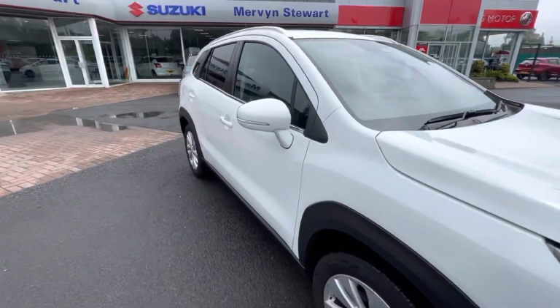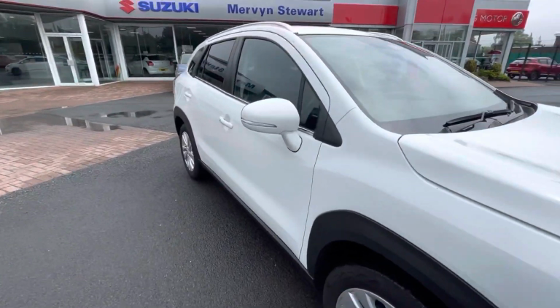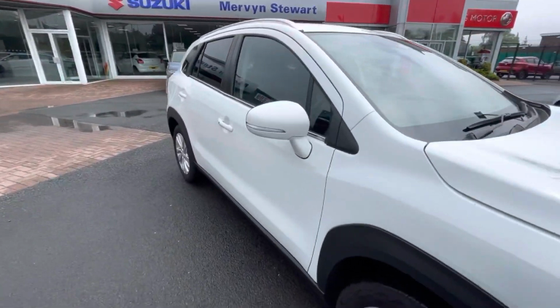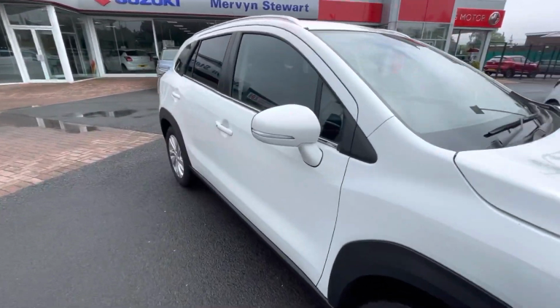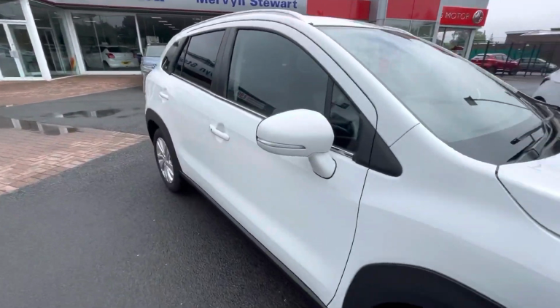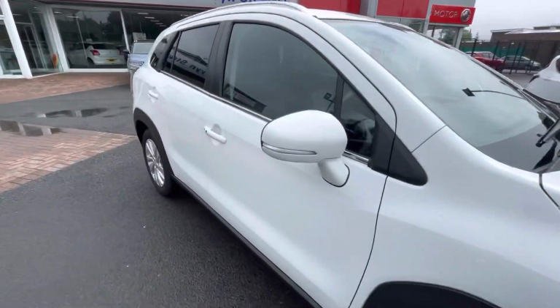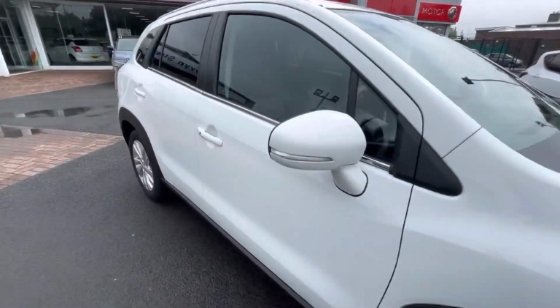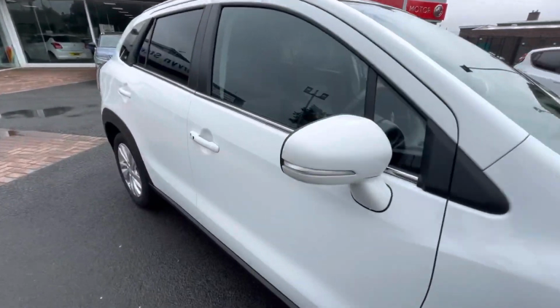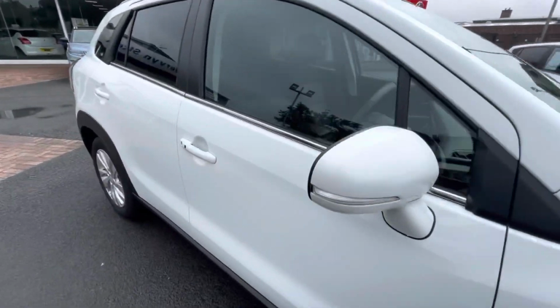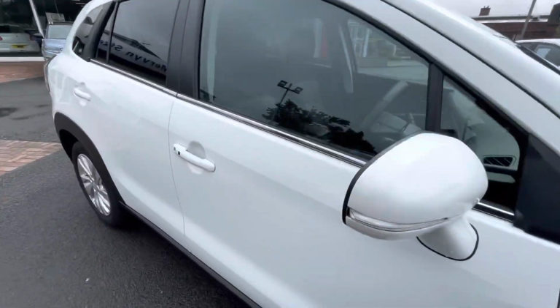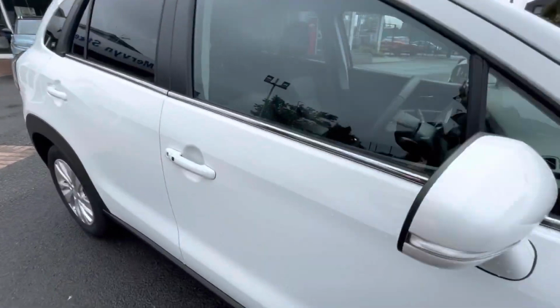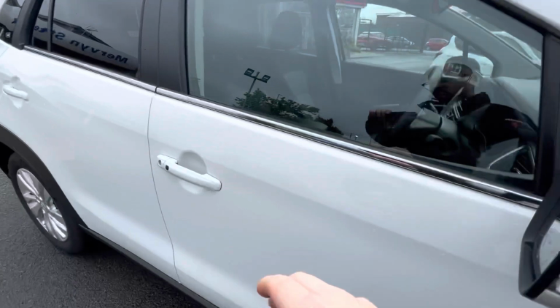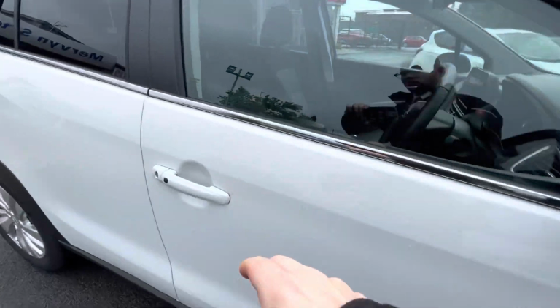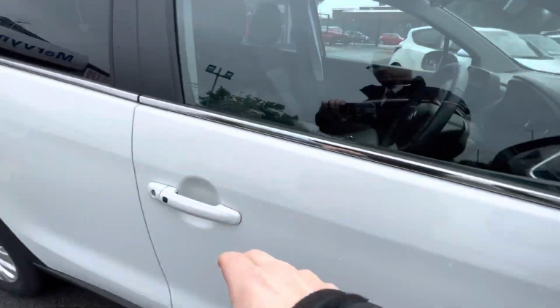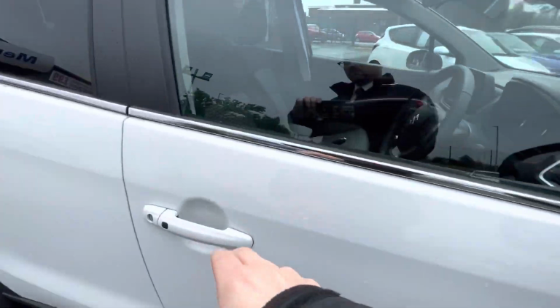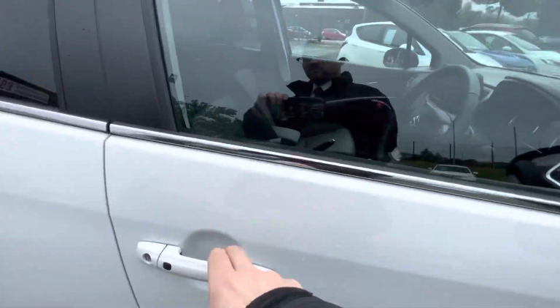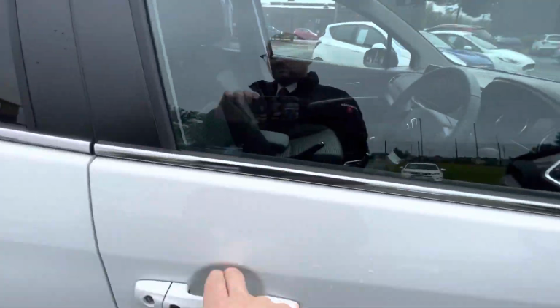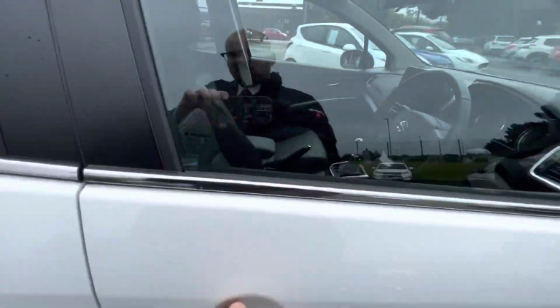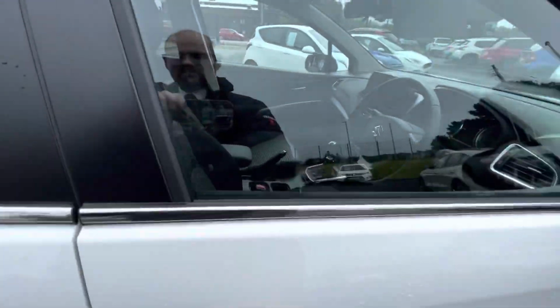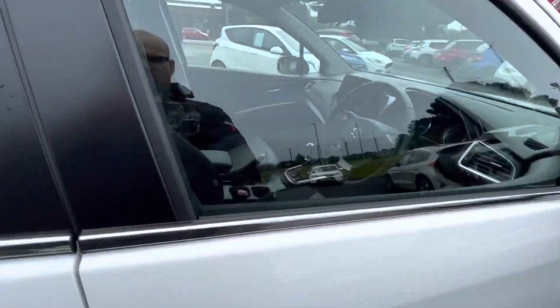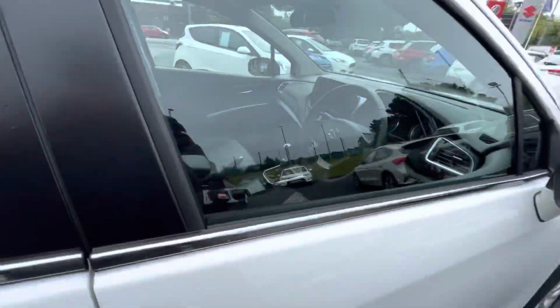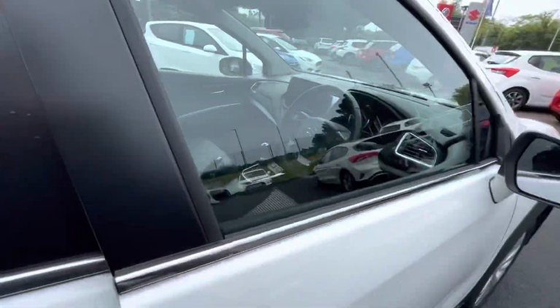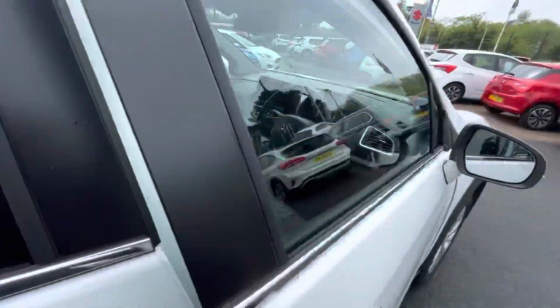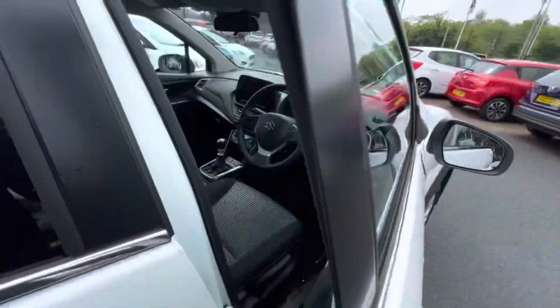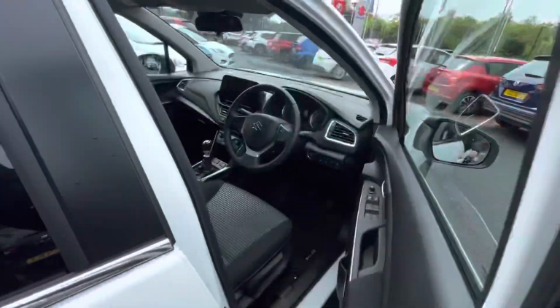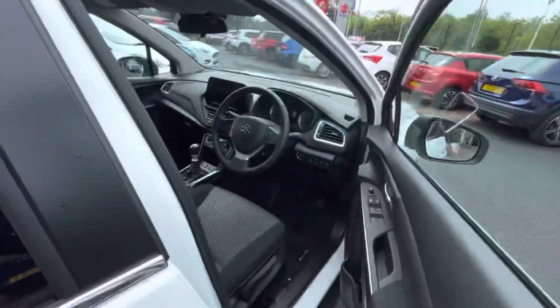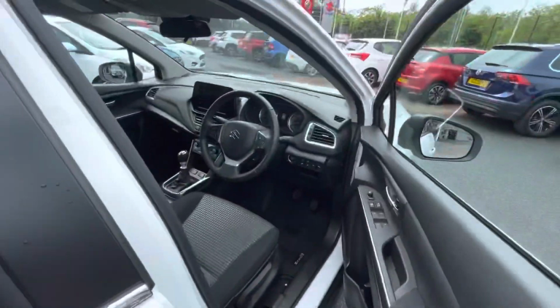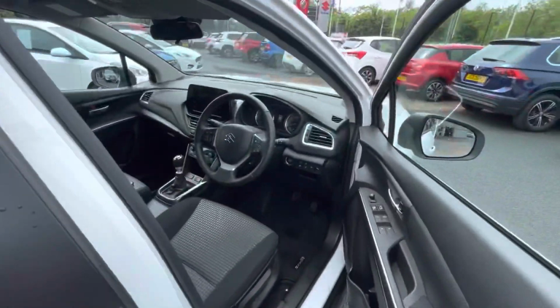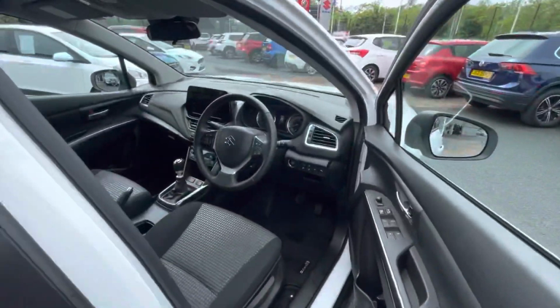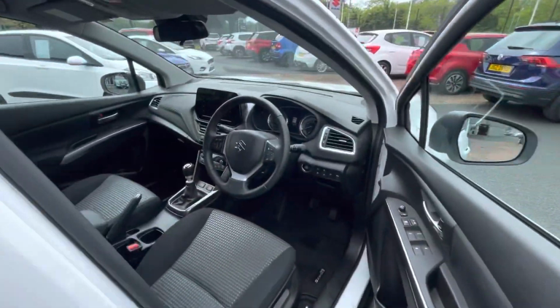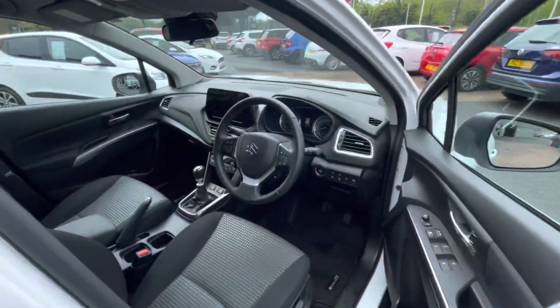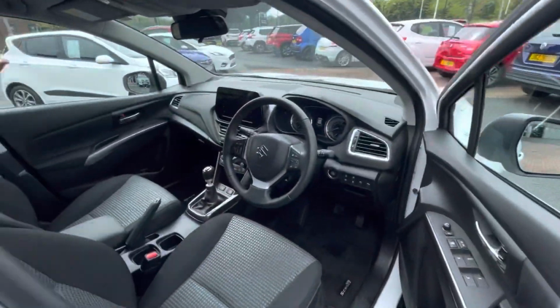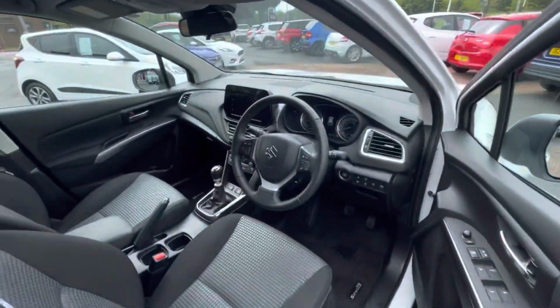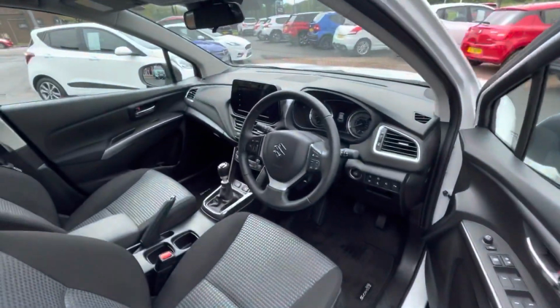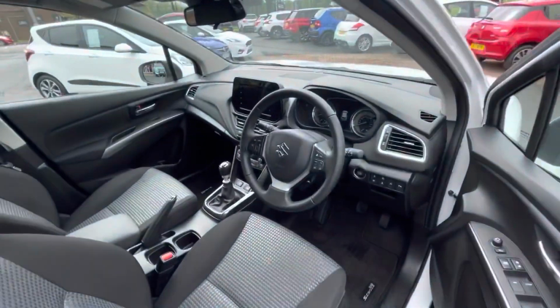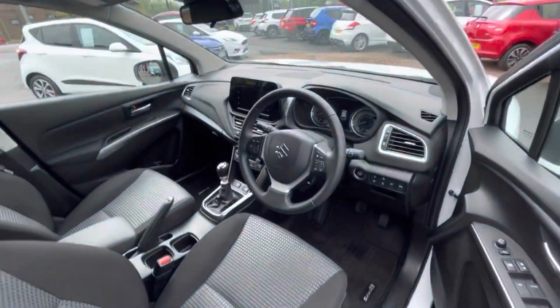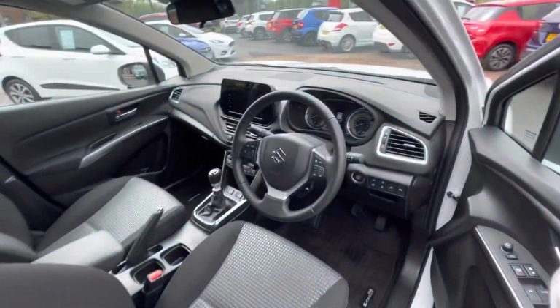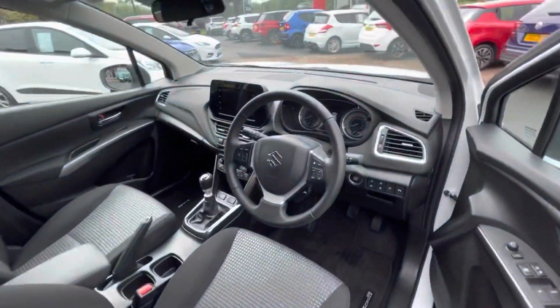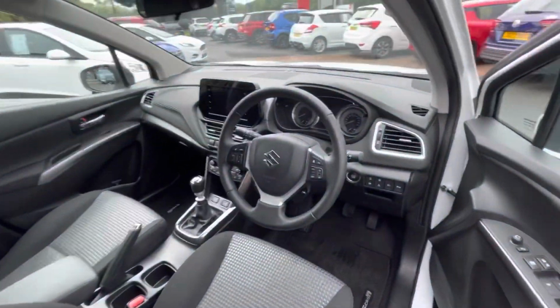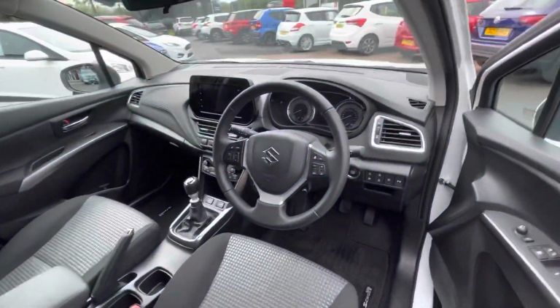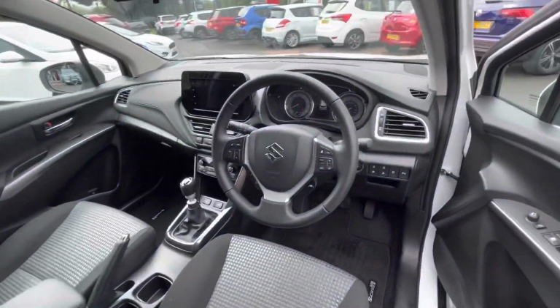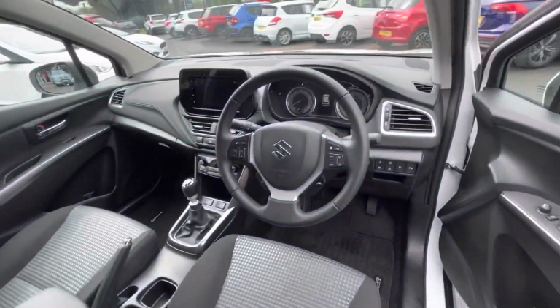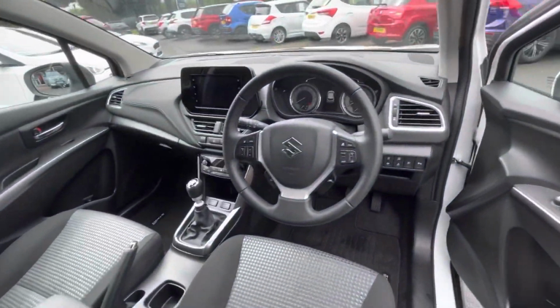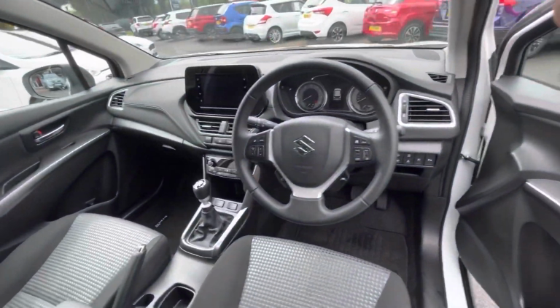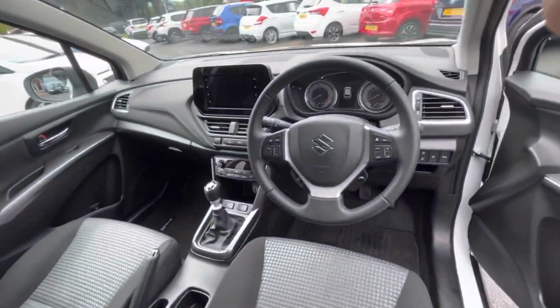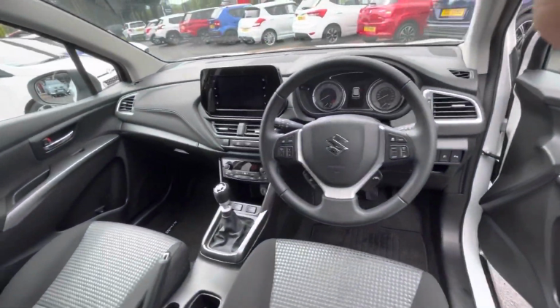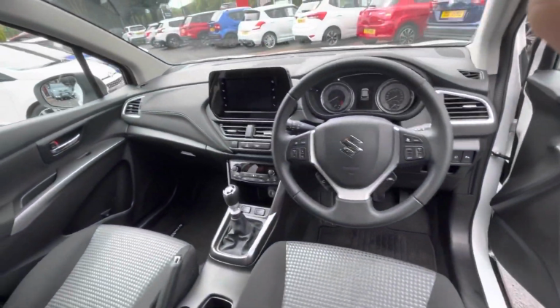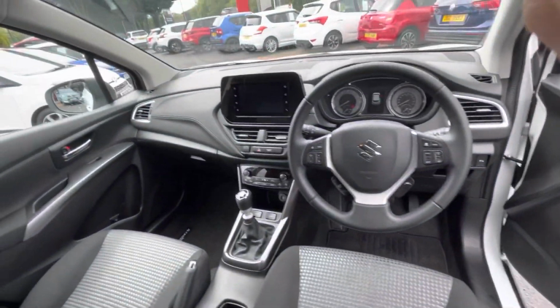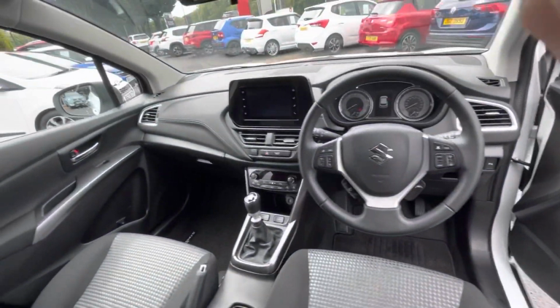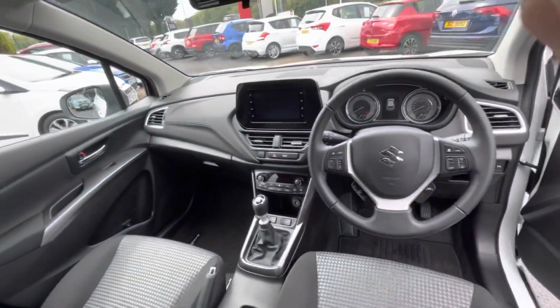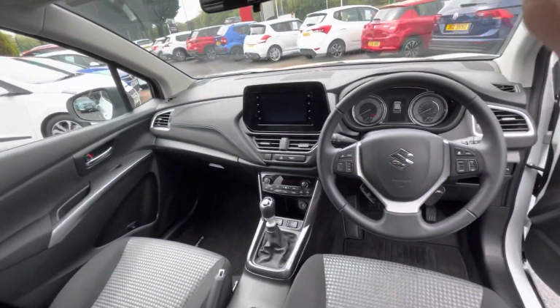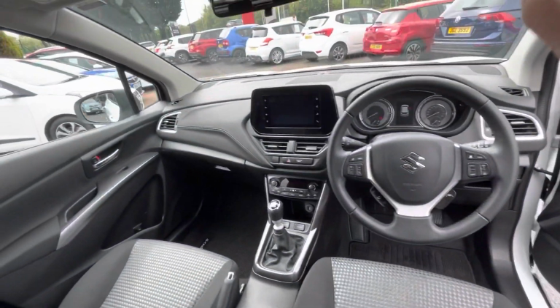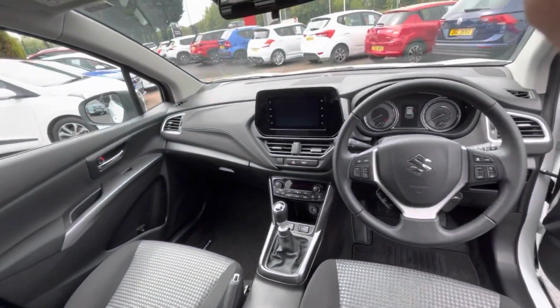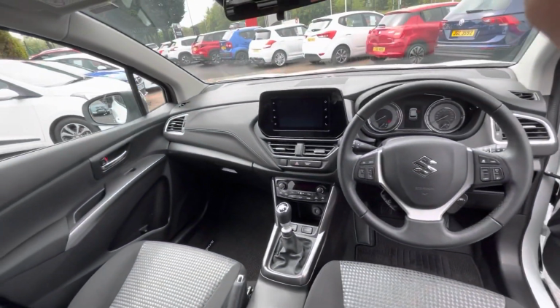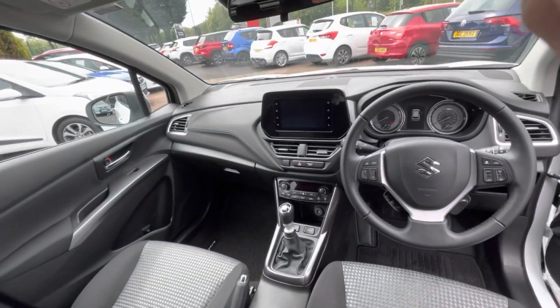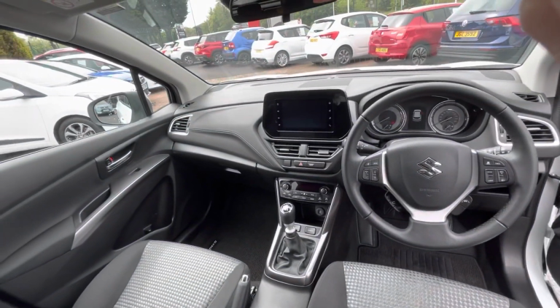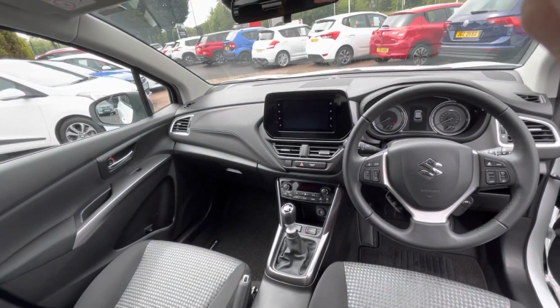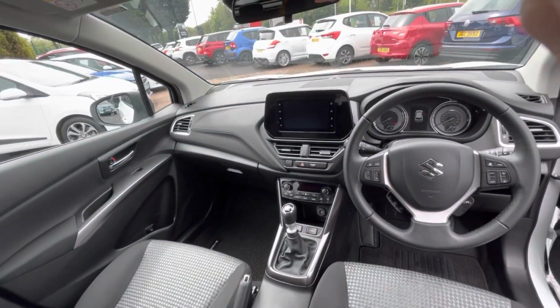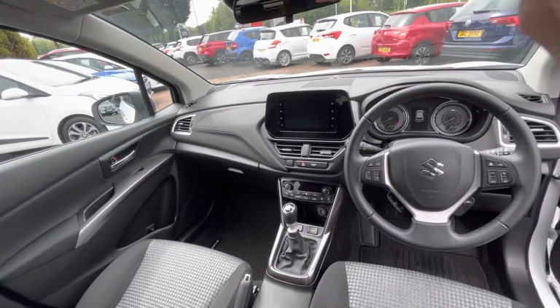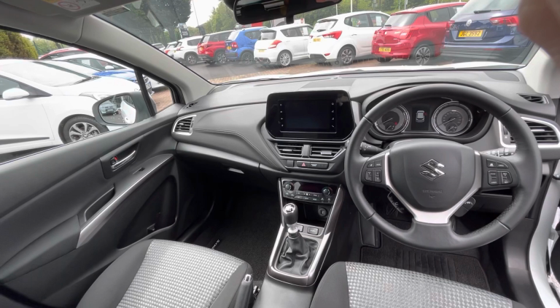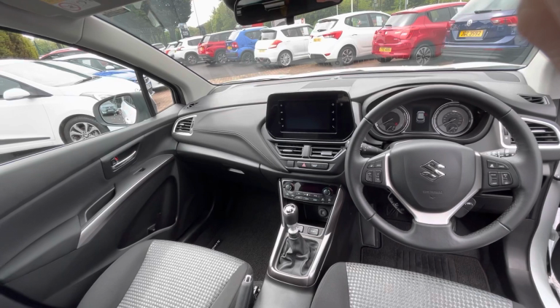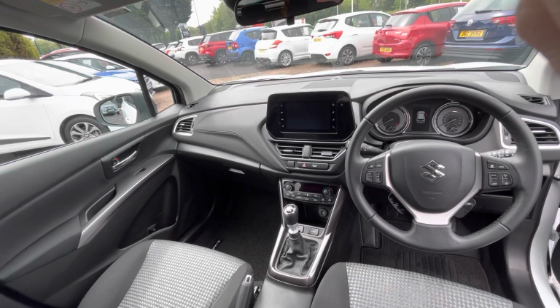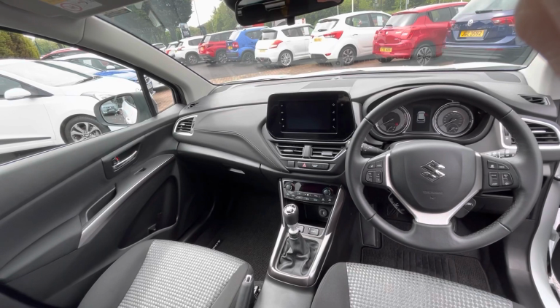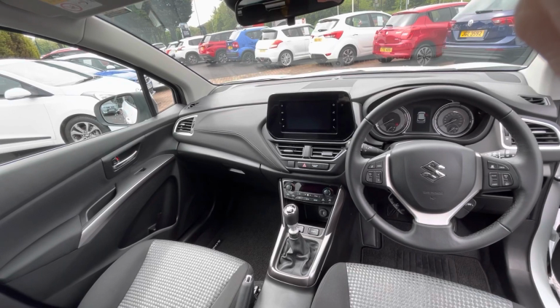If you need any more information on this car, by all means give us a call on 02891 272 701. Remember, you can reserve online from just £99.